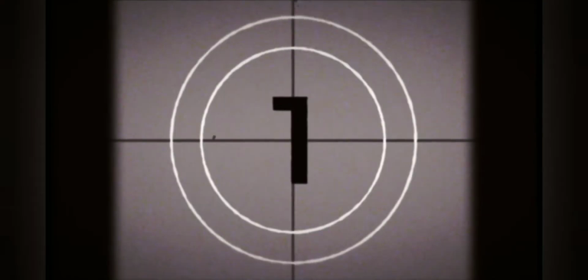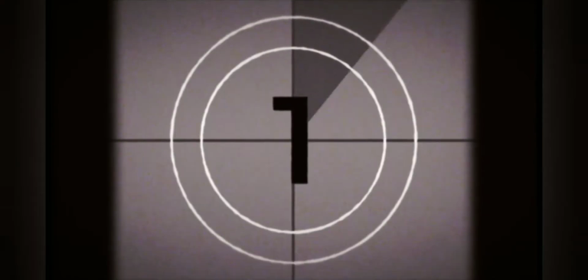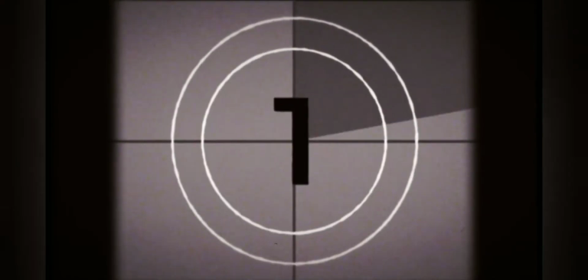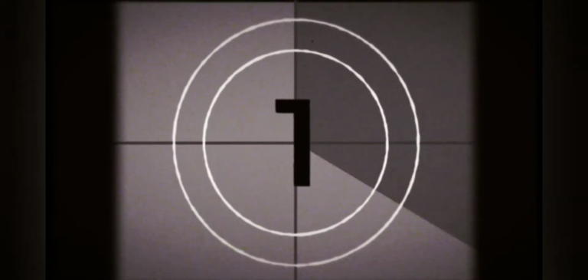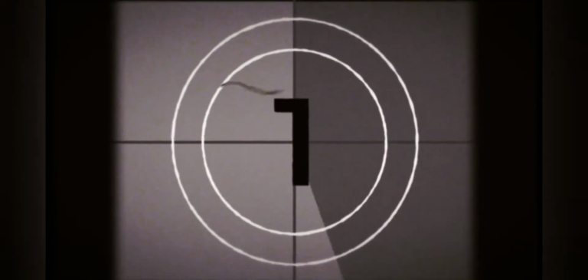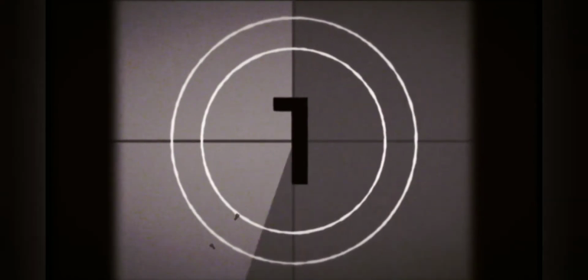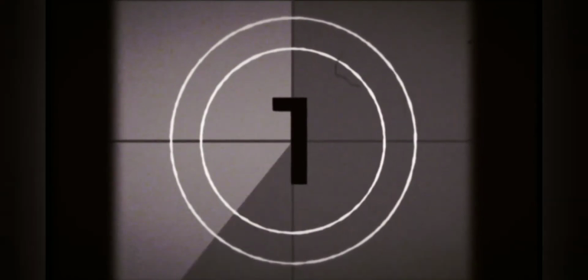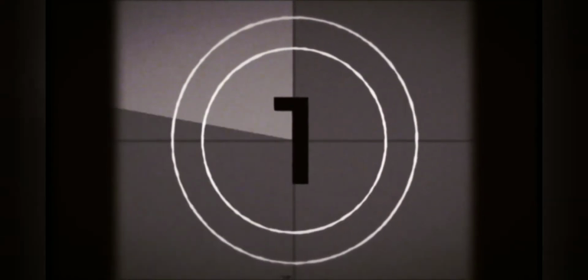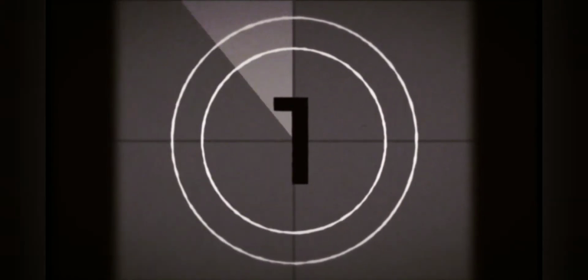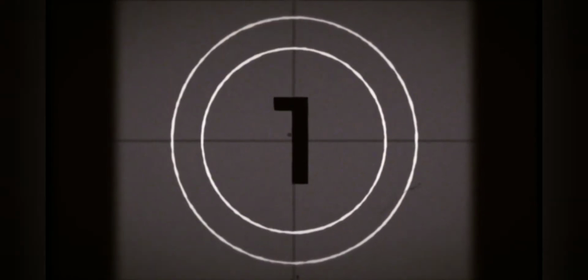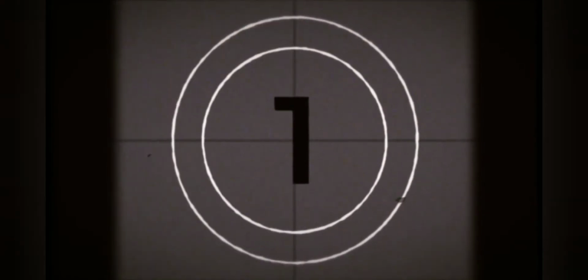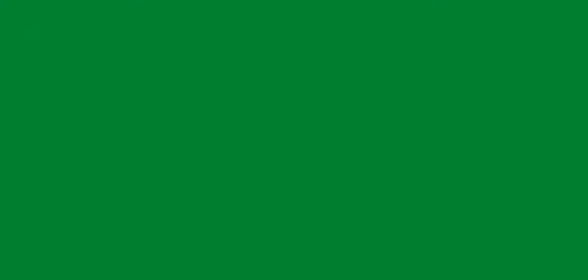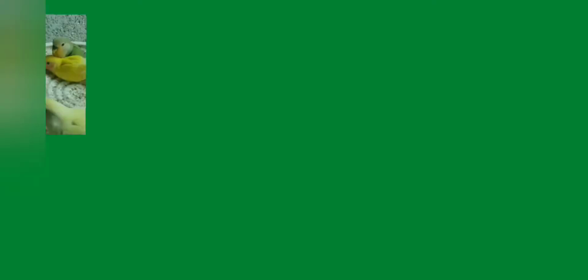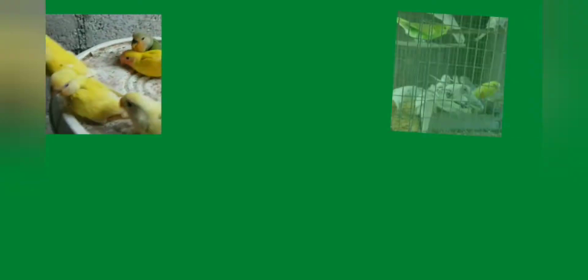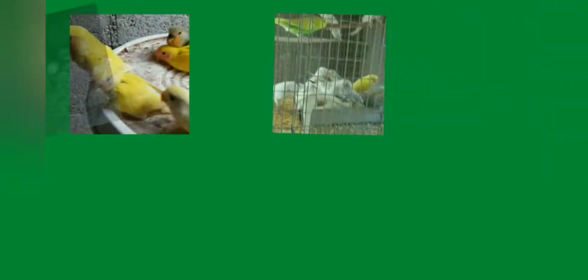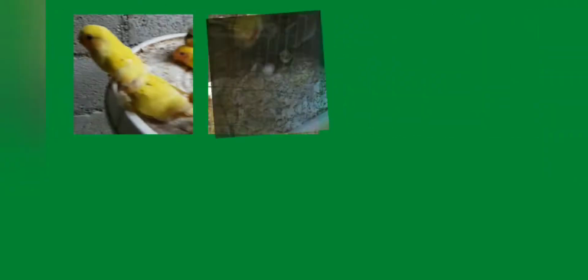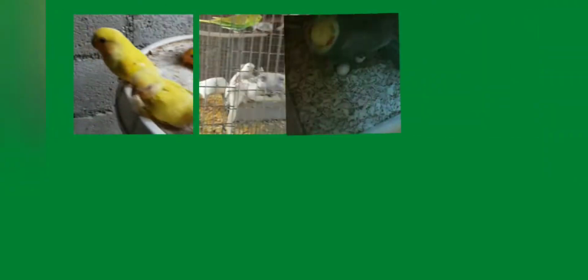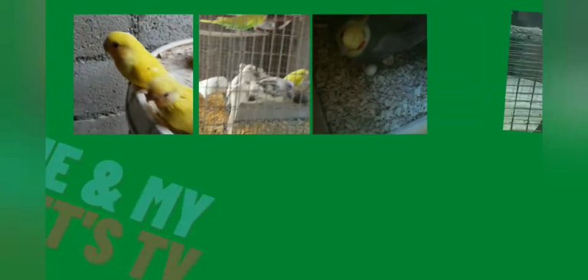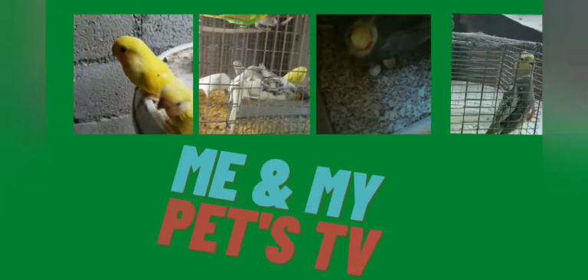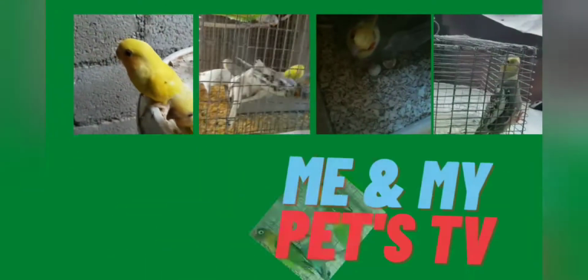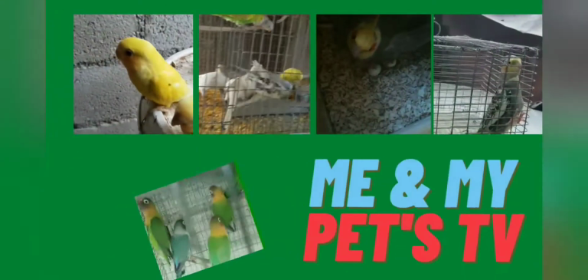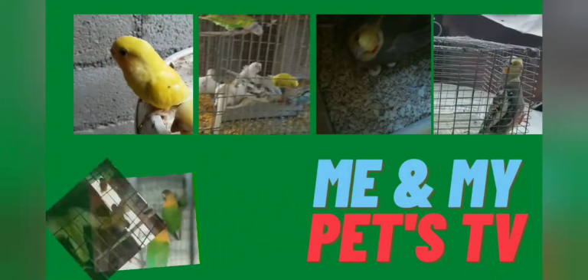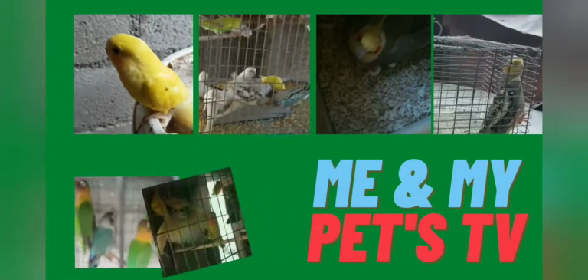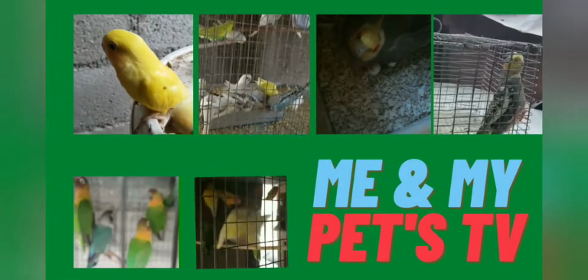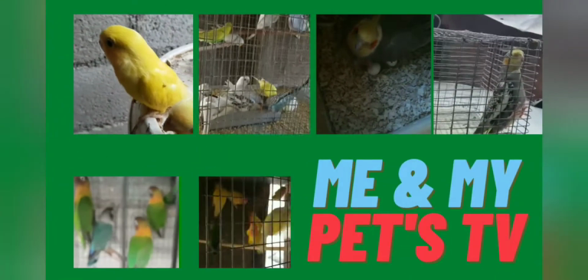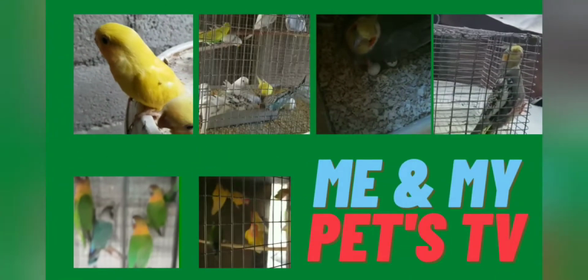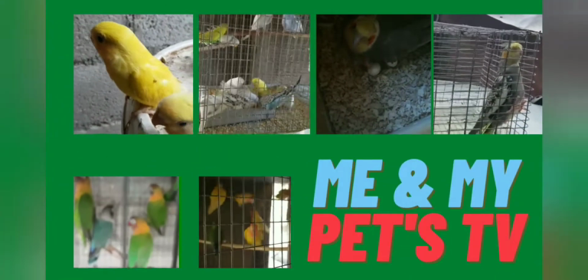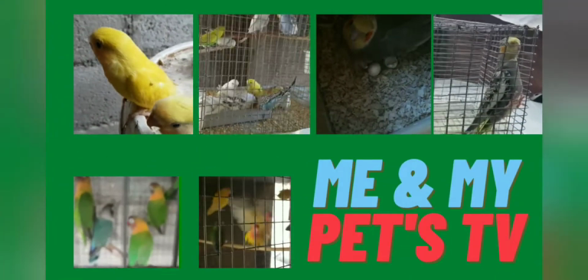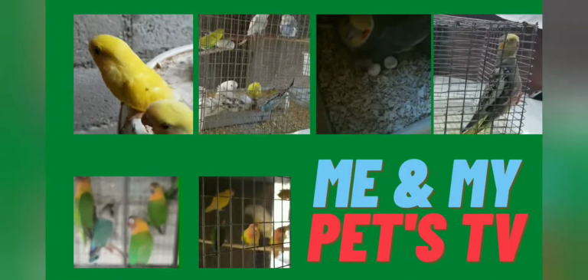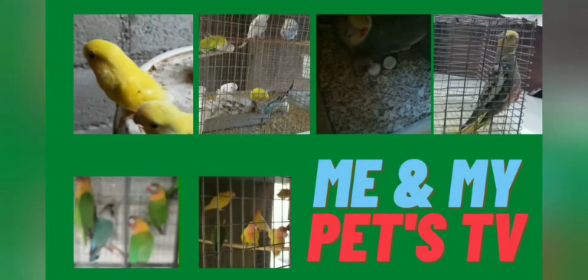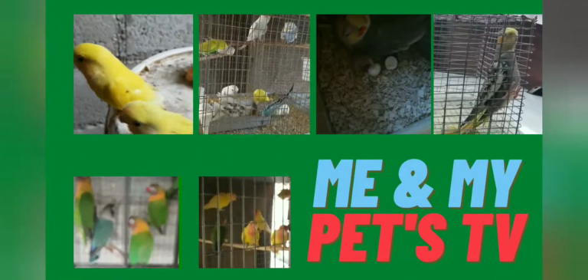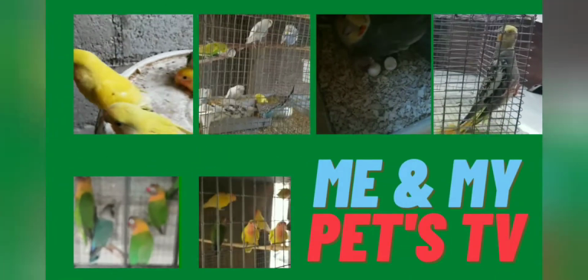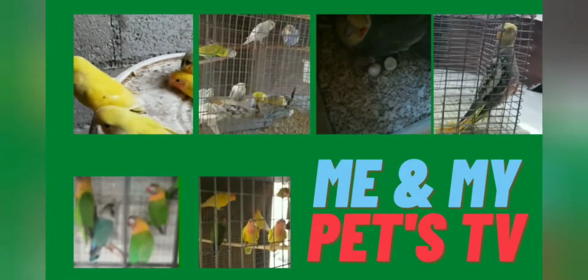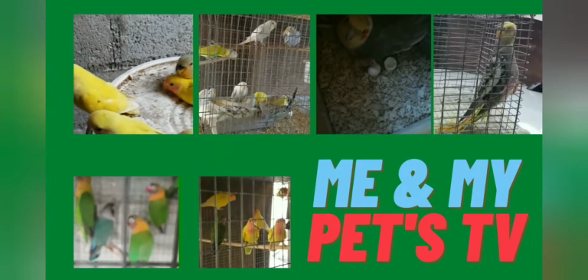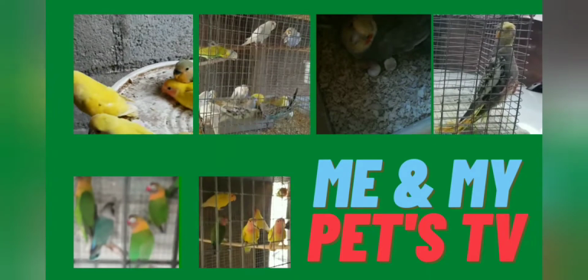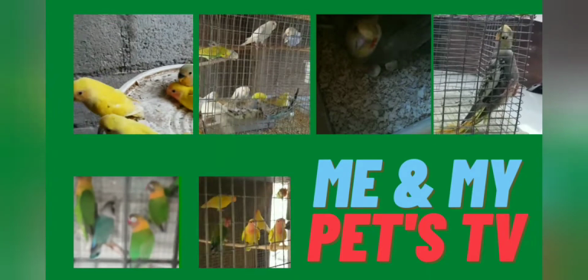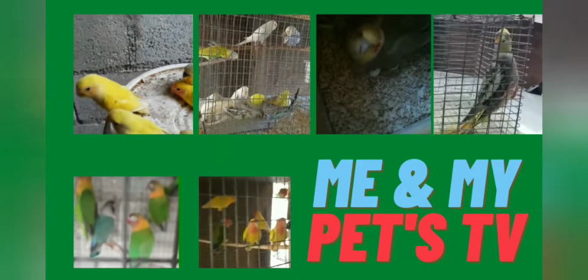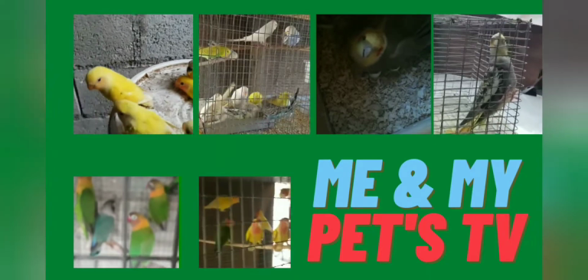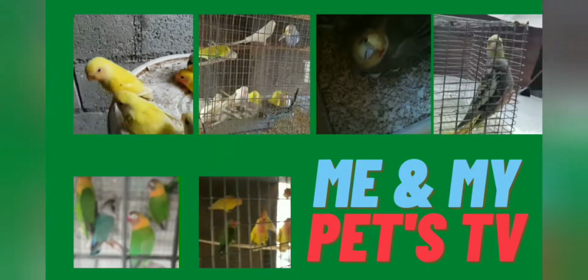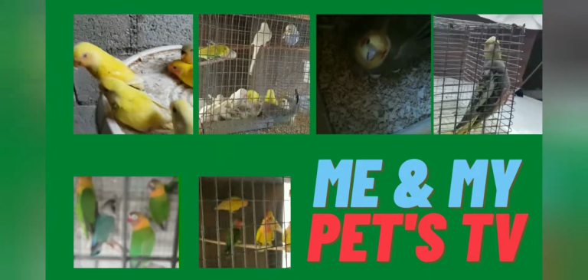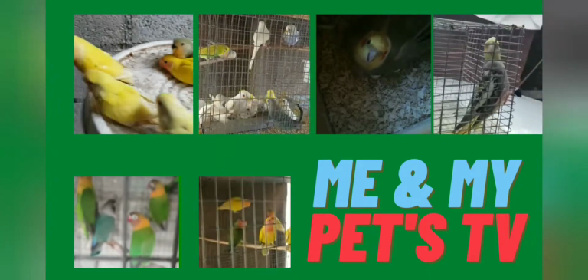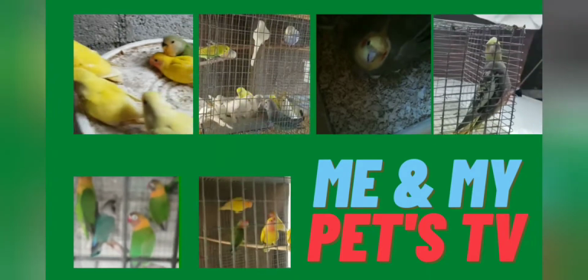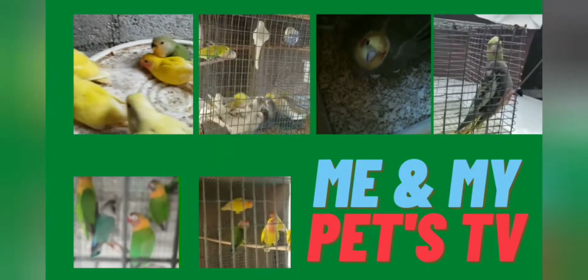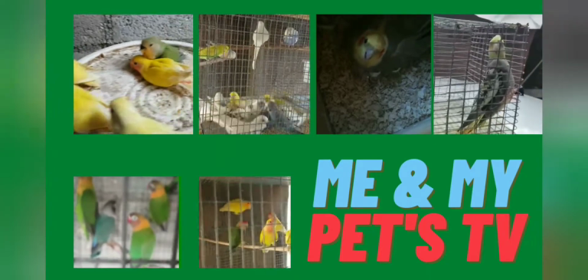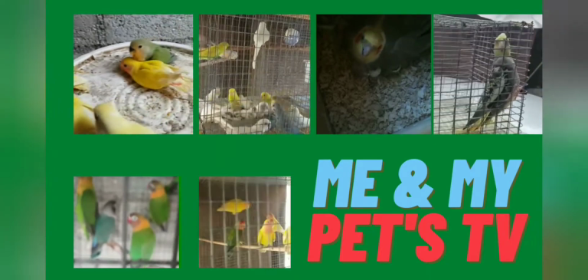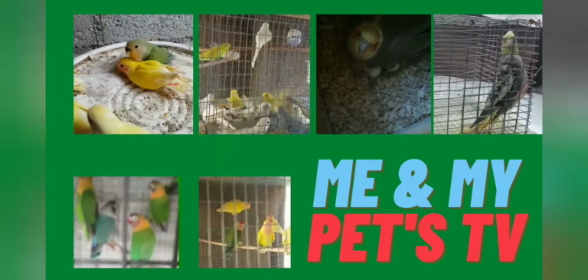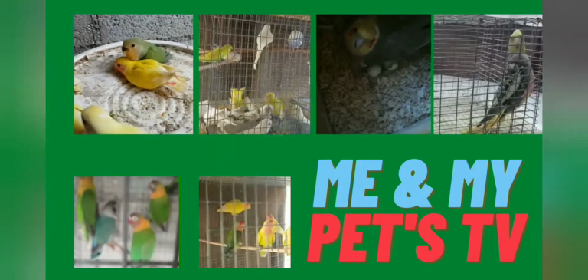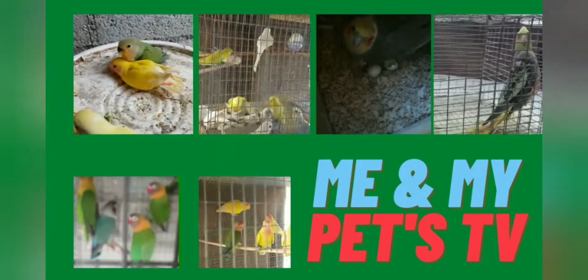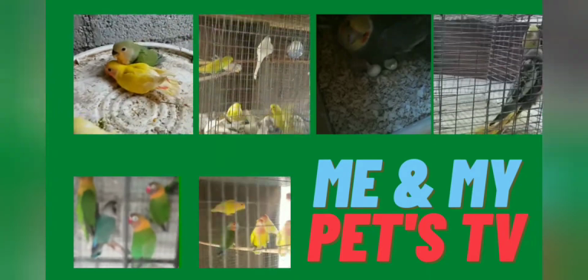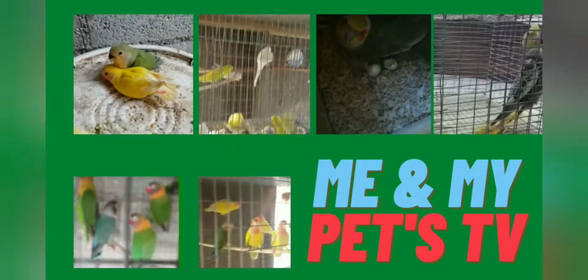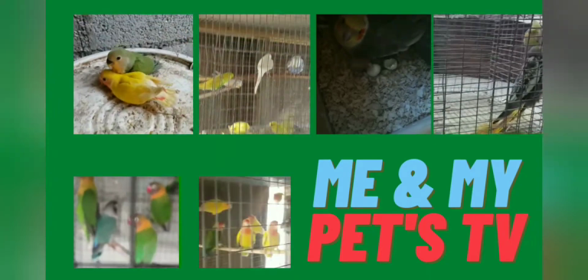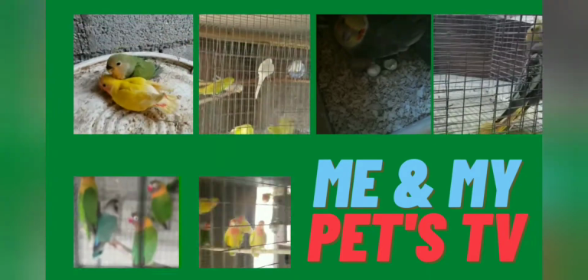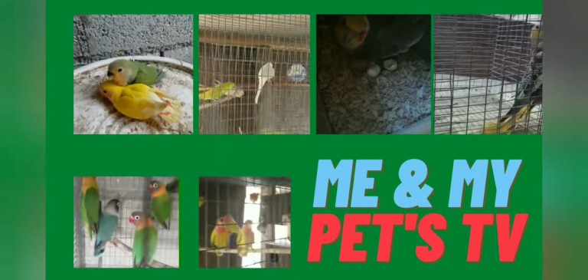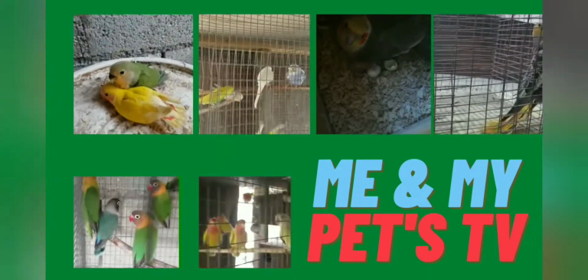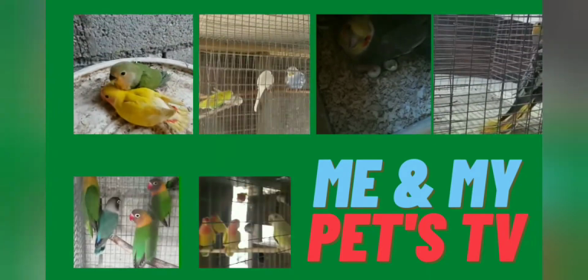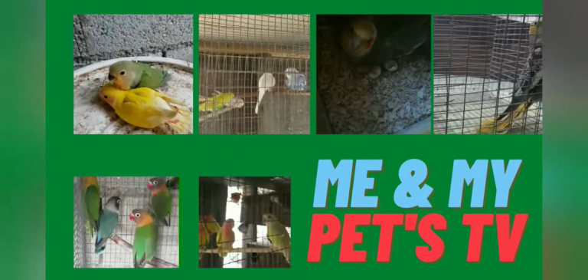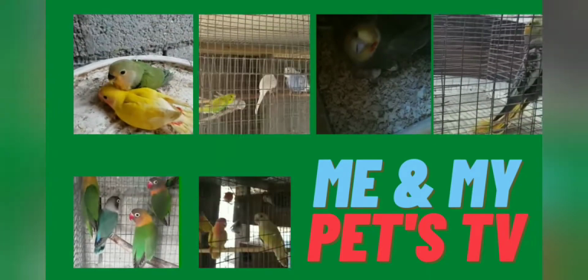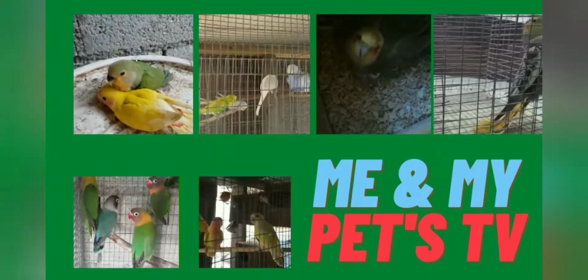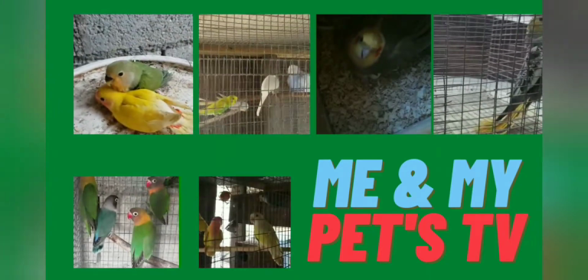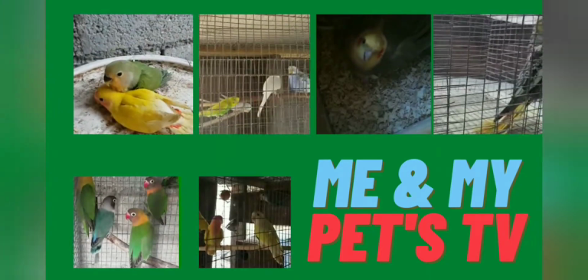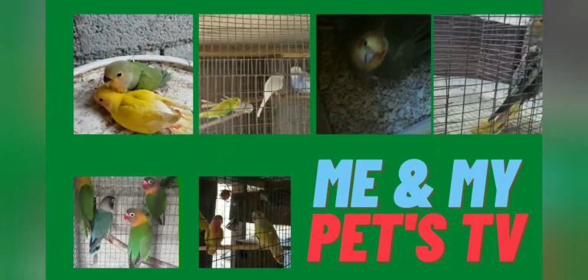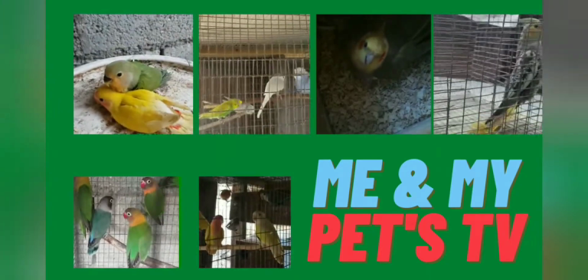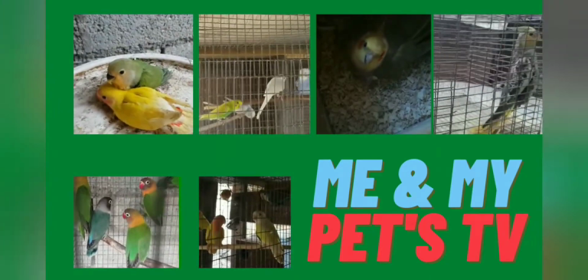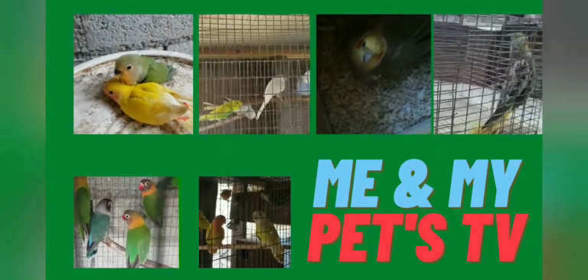Hi guys, welcome back to another video from me and my pets TV.